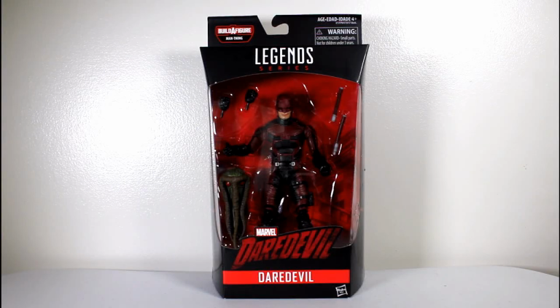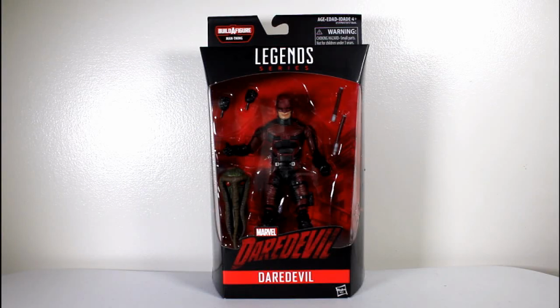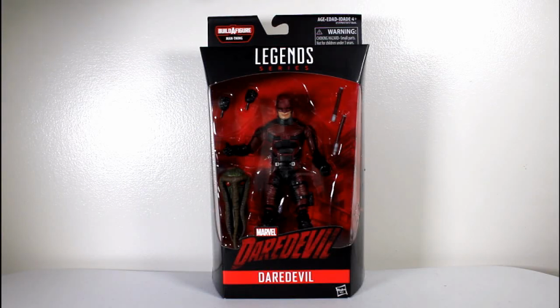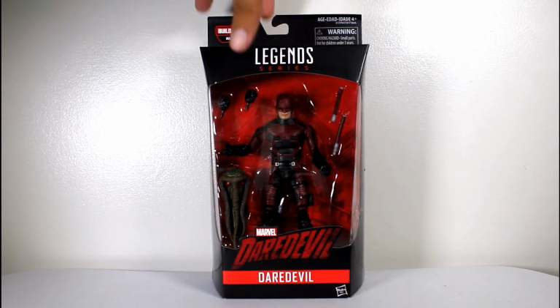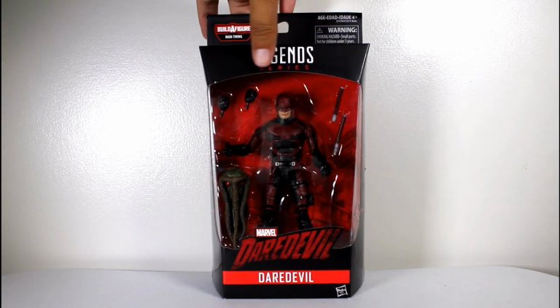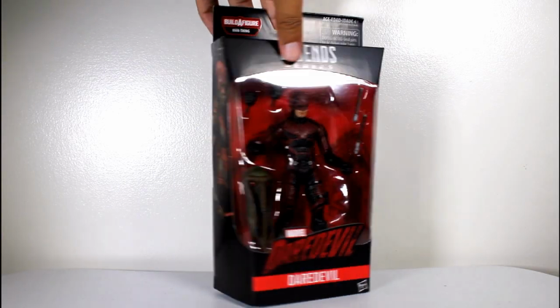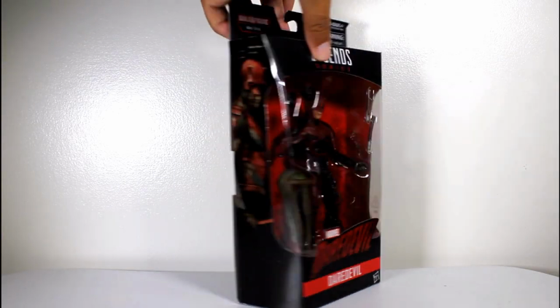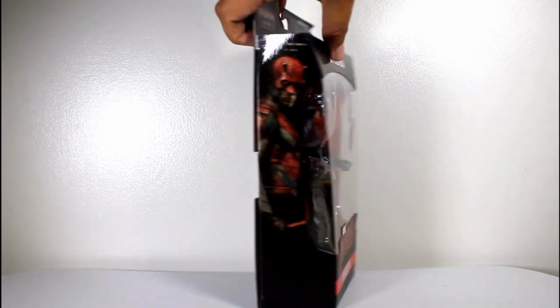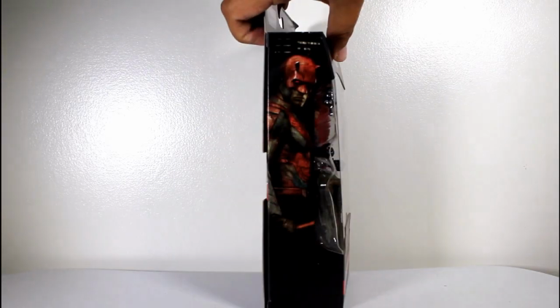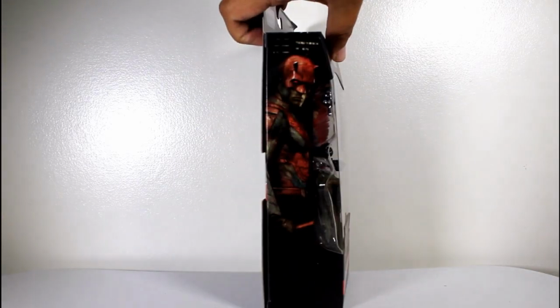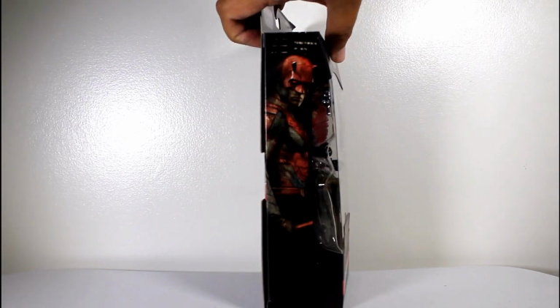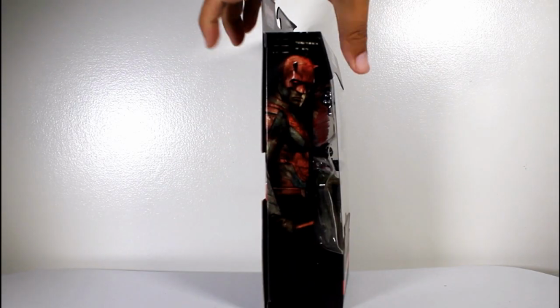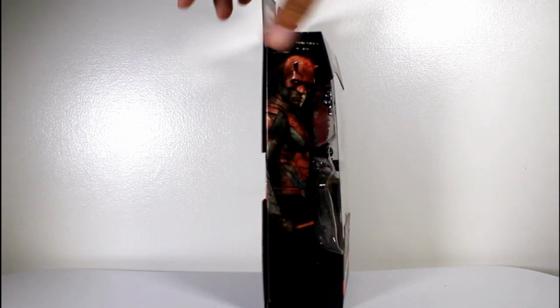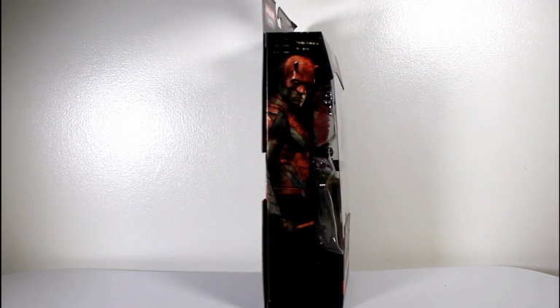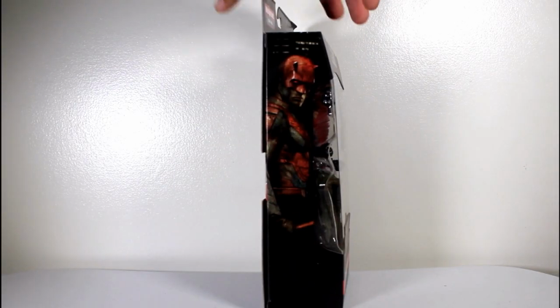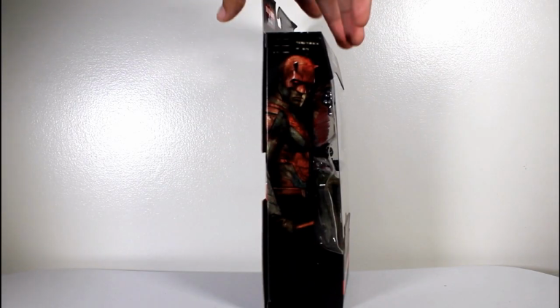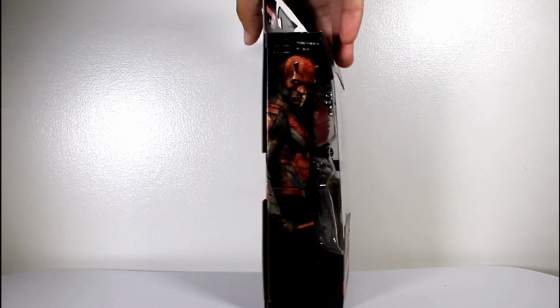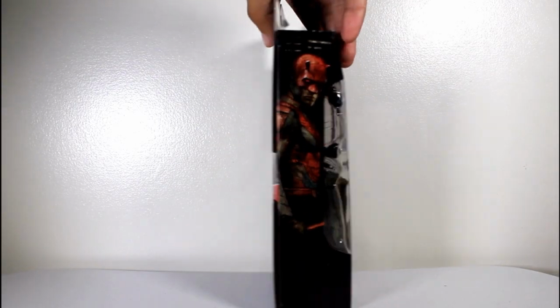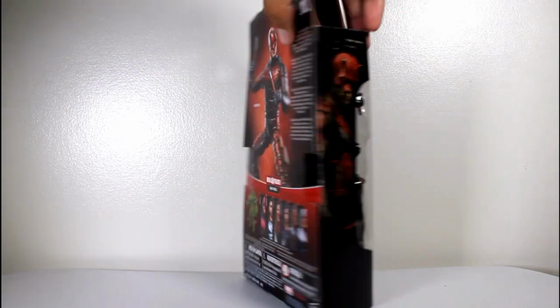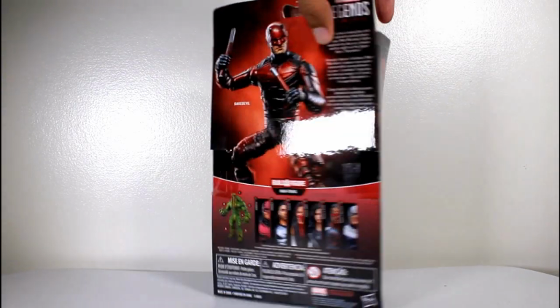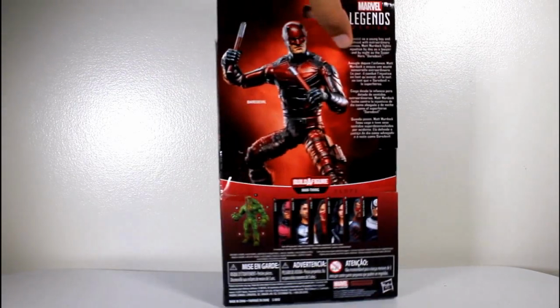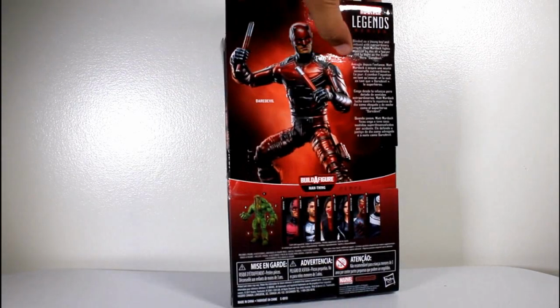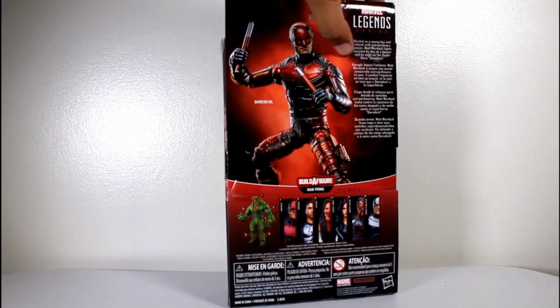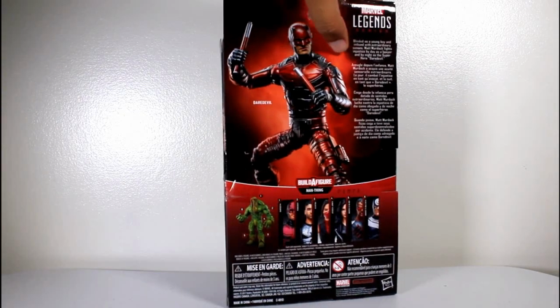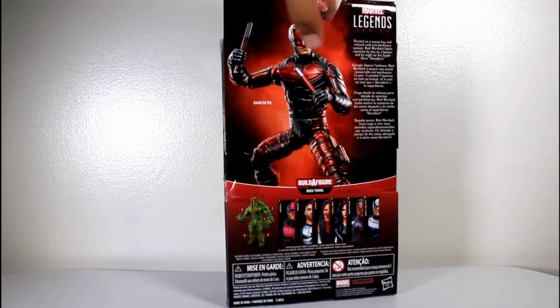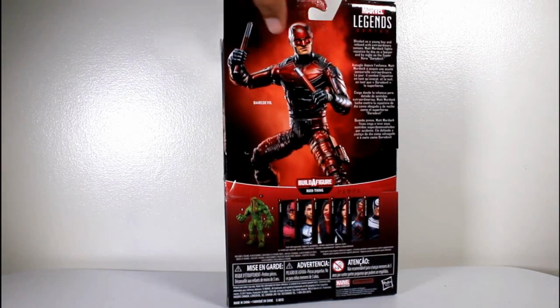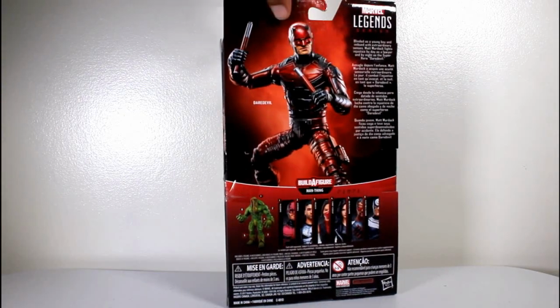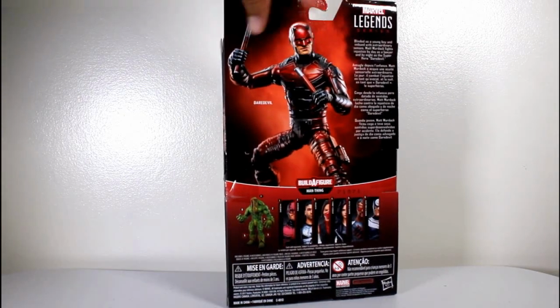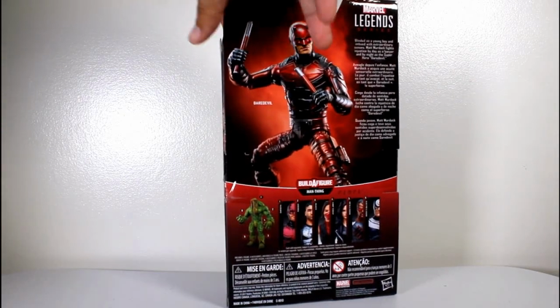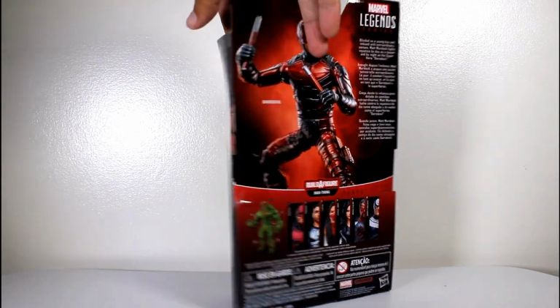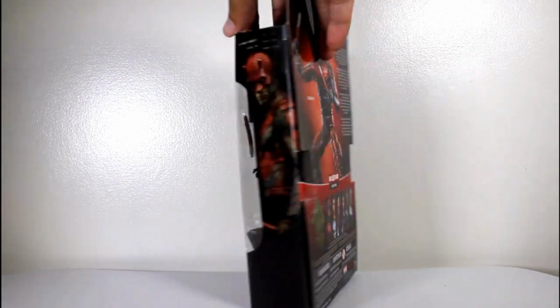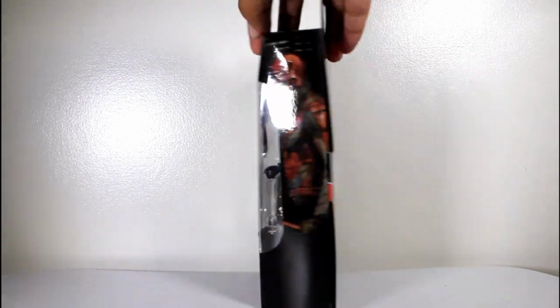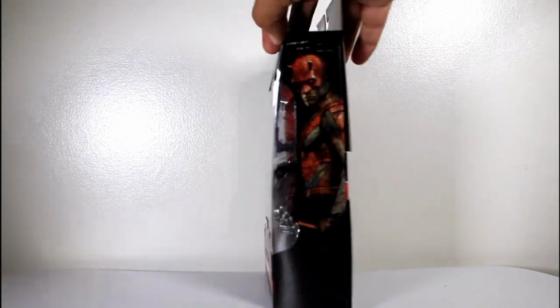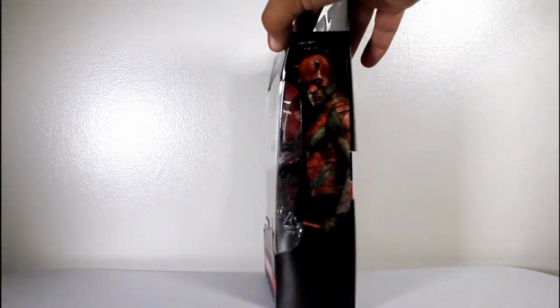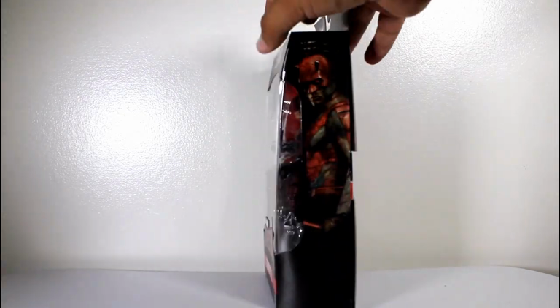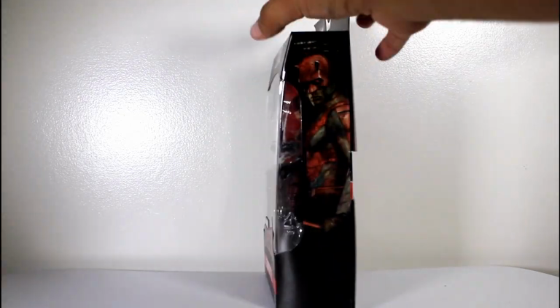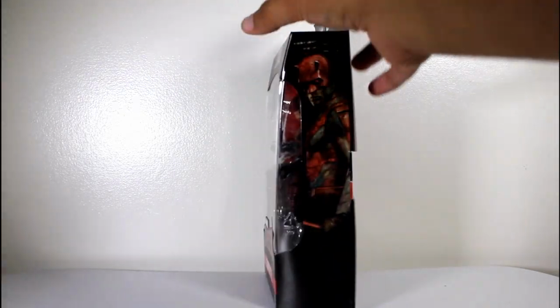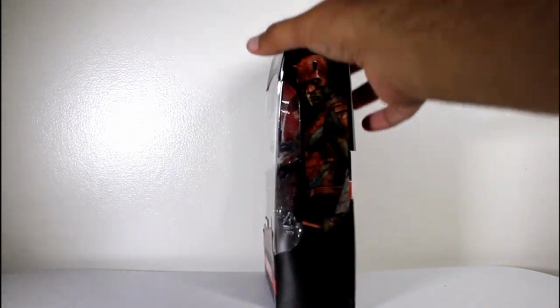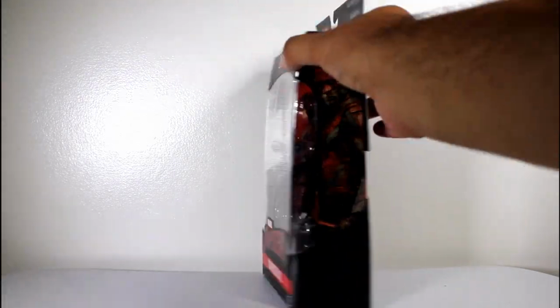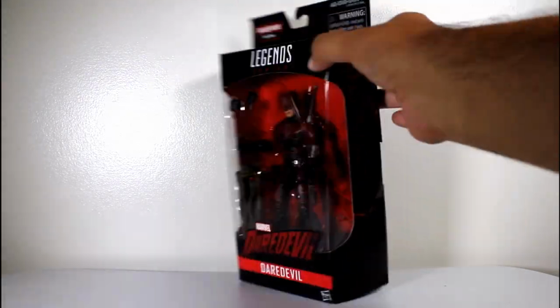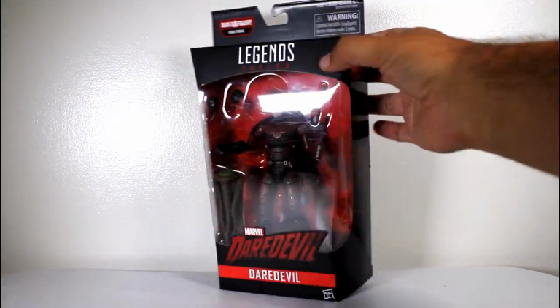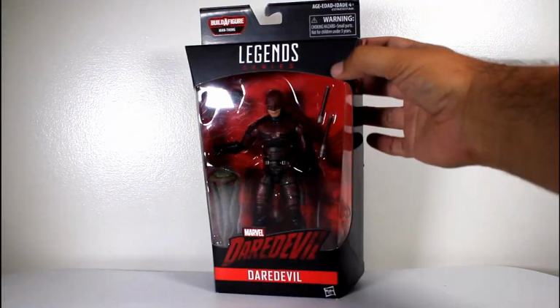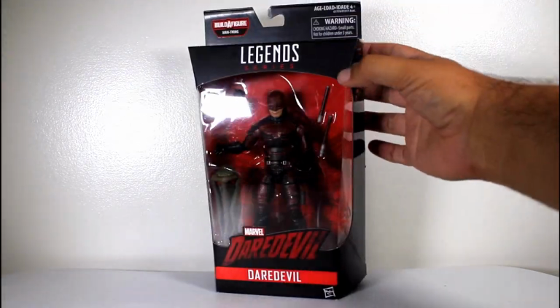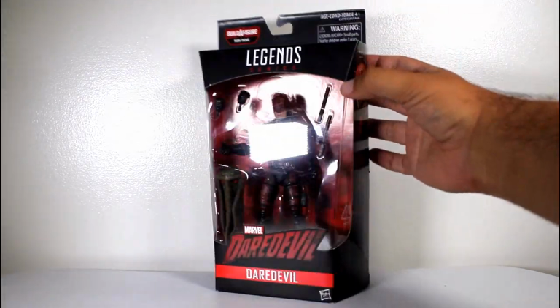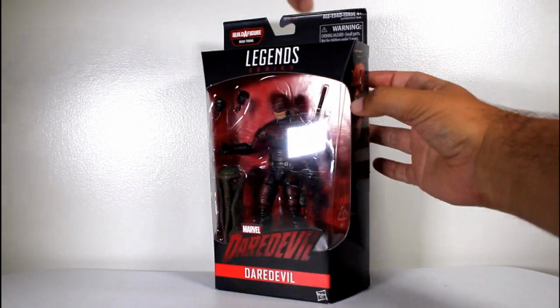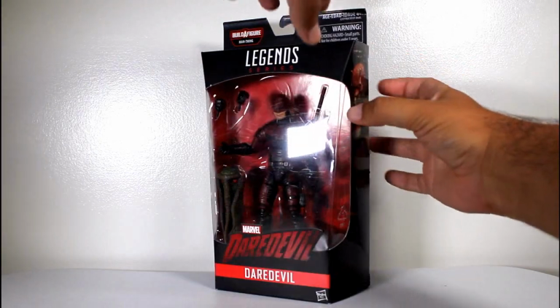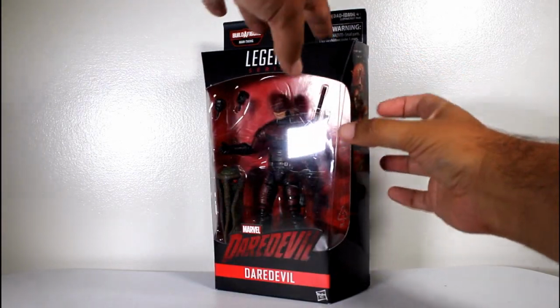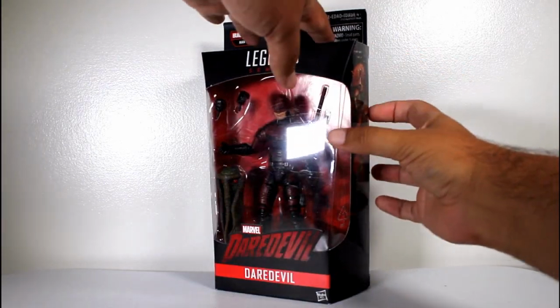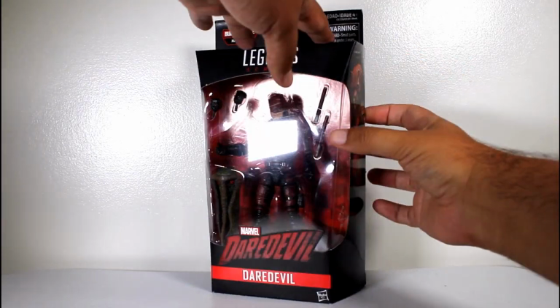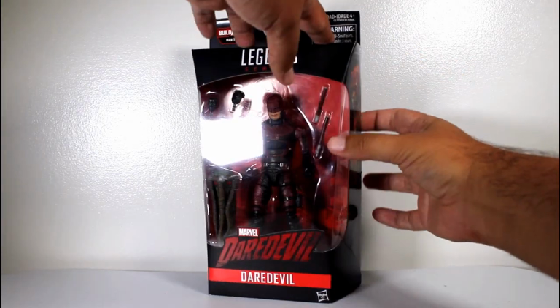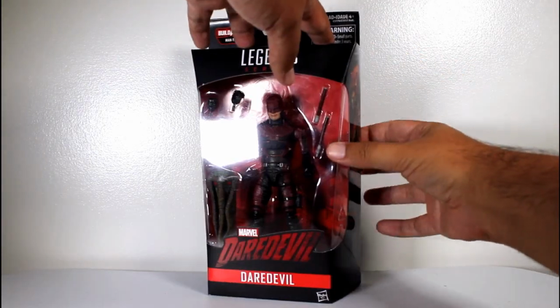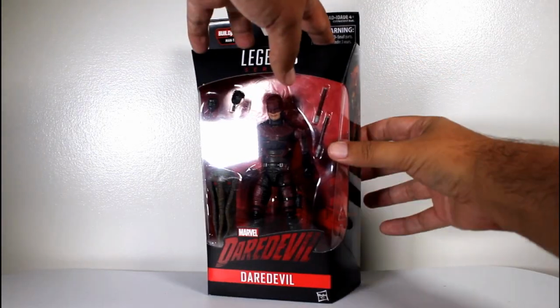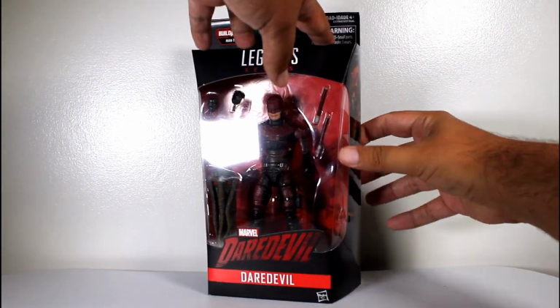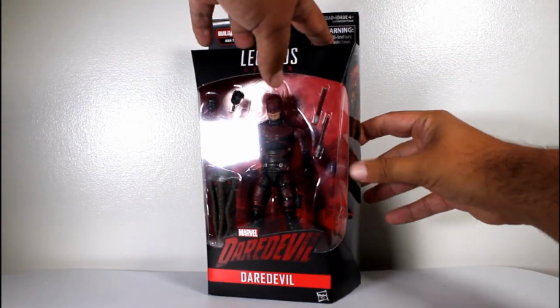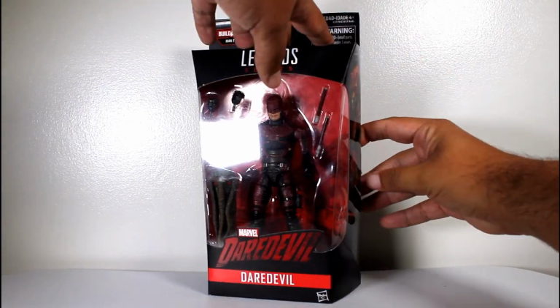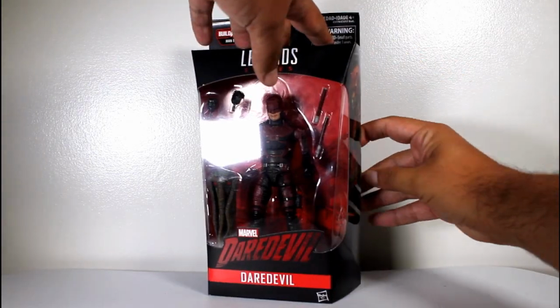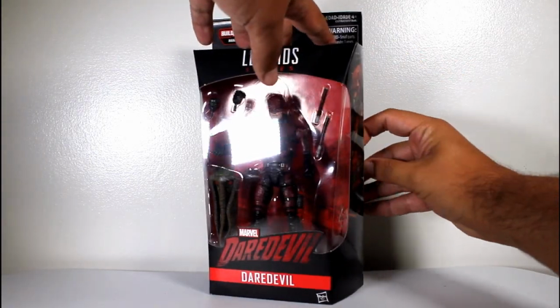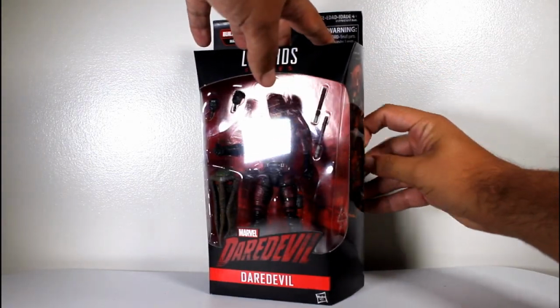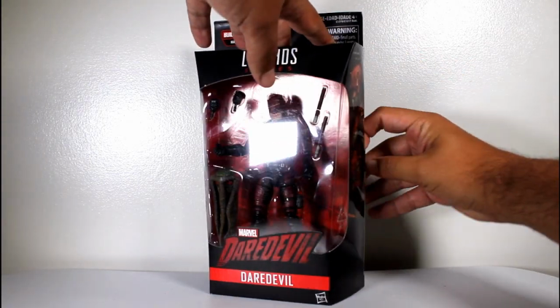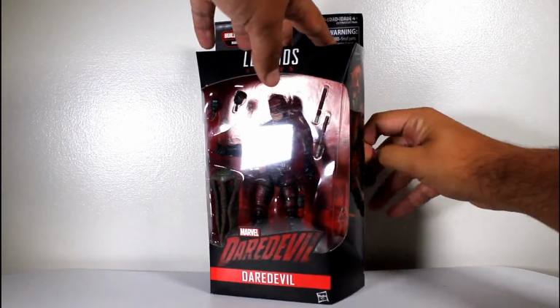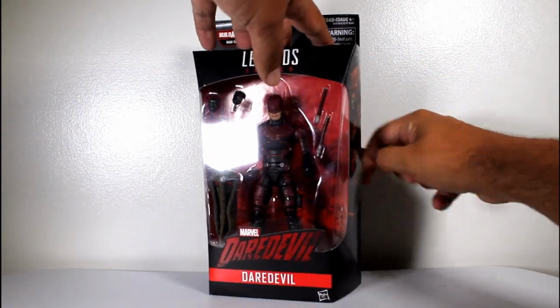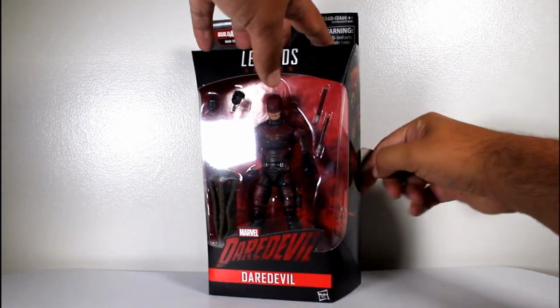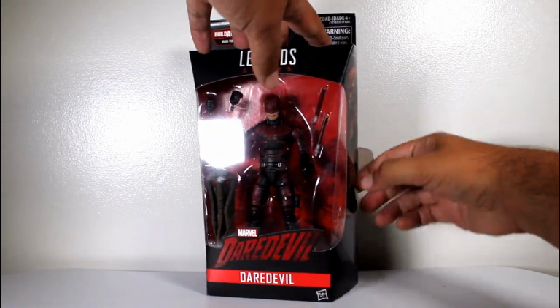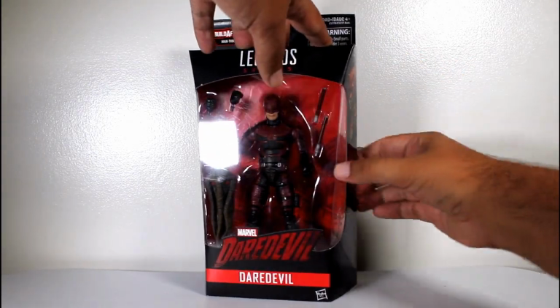Hey, this is John Carlos, and I'm here with a look at the Marvel Legends action figure of Daredevil from — I forget the name of that show.